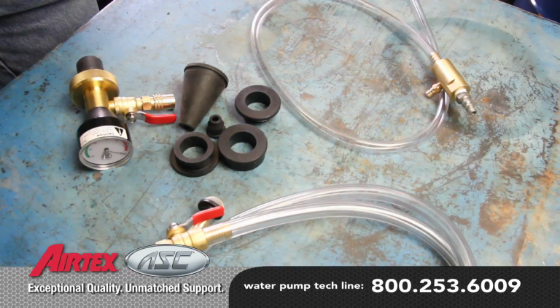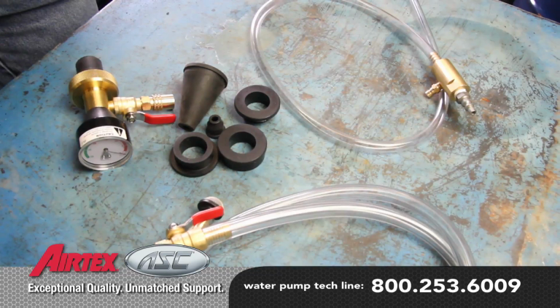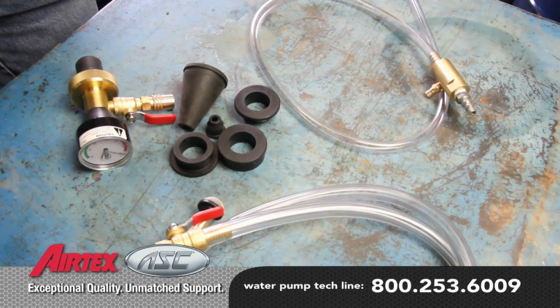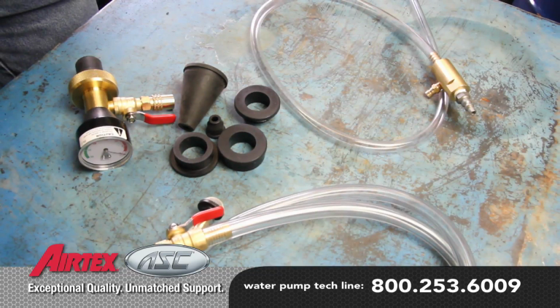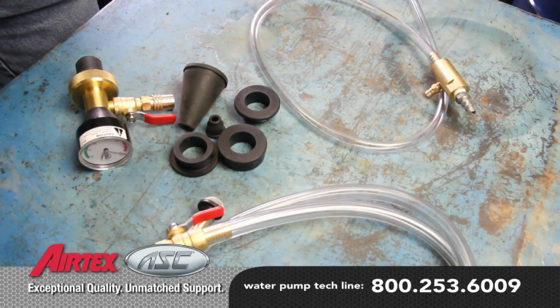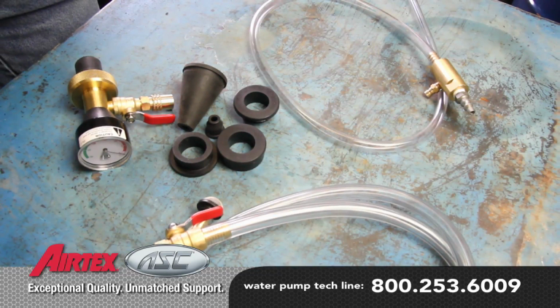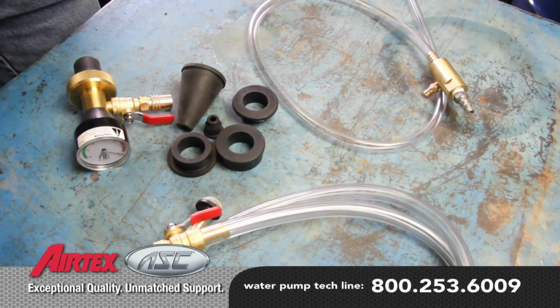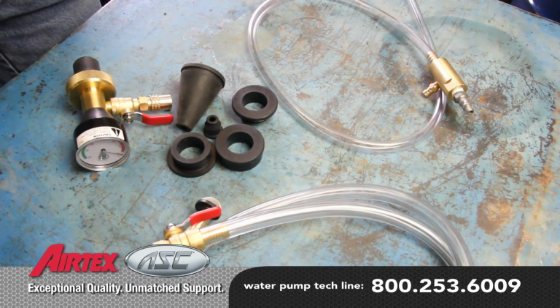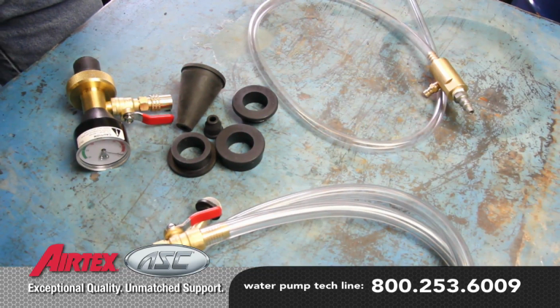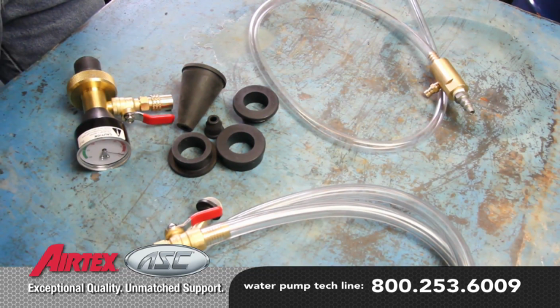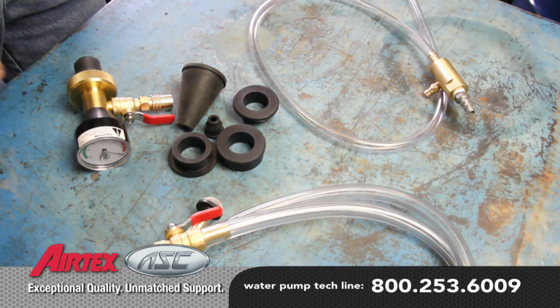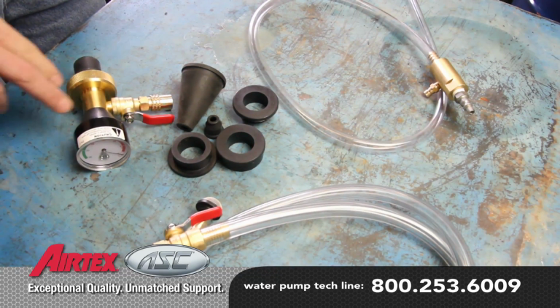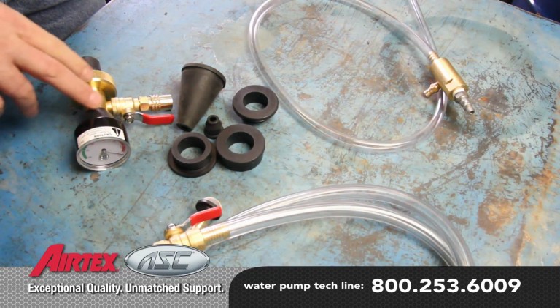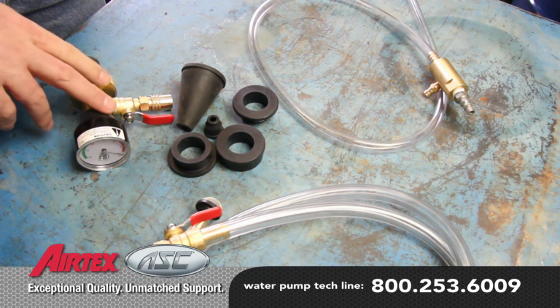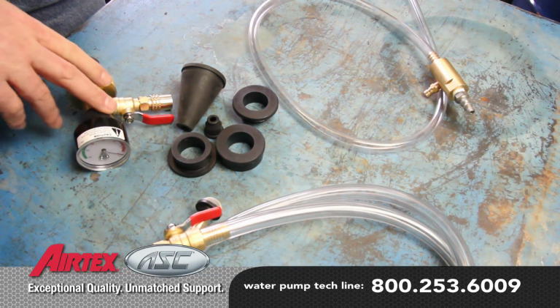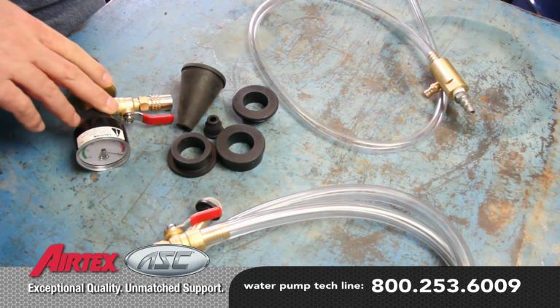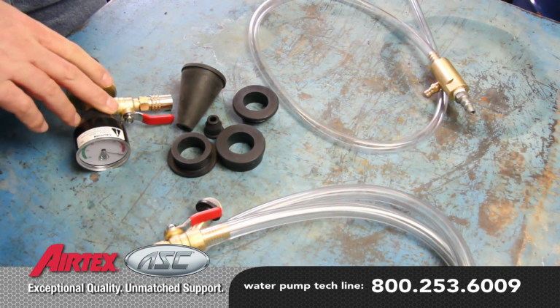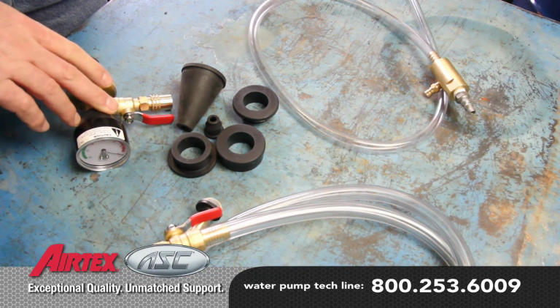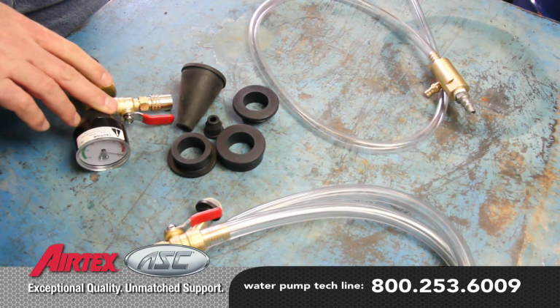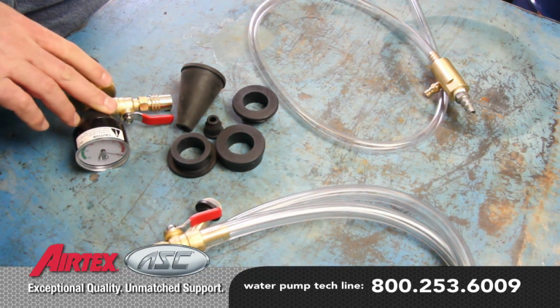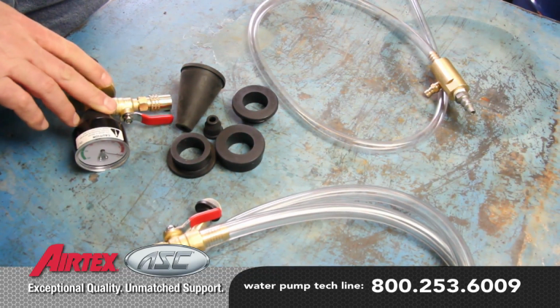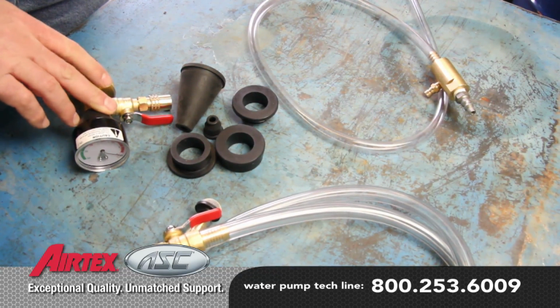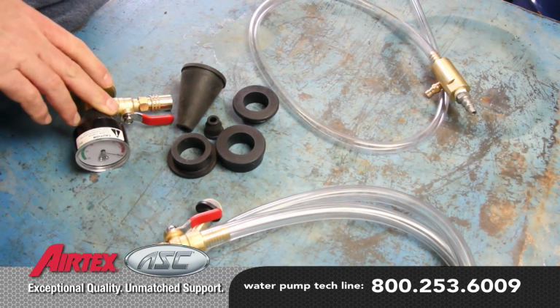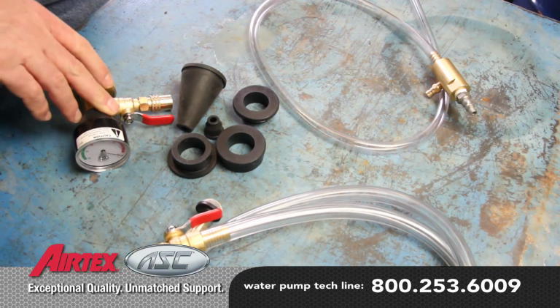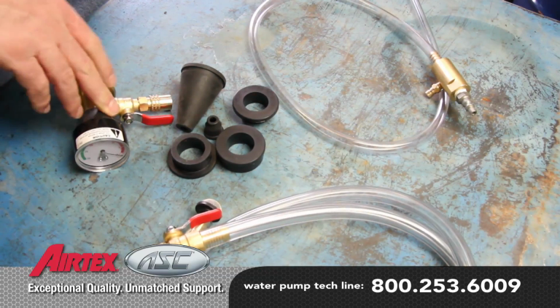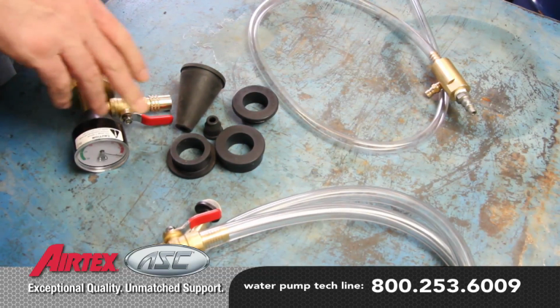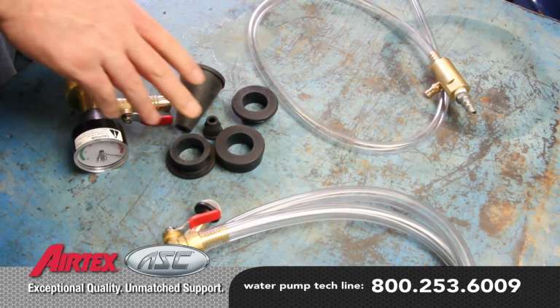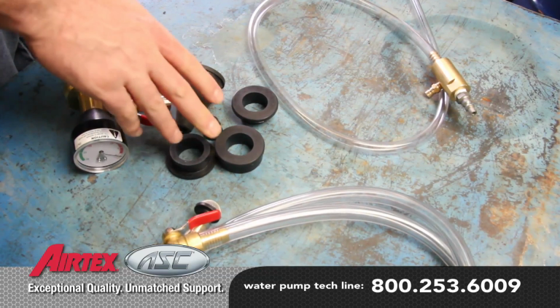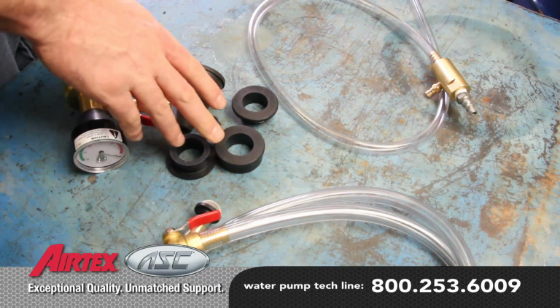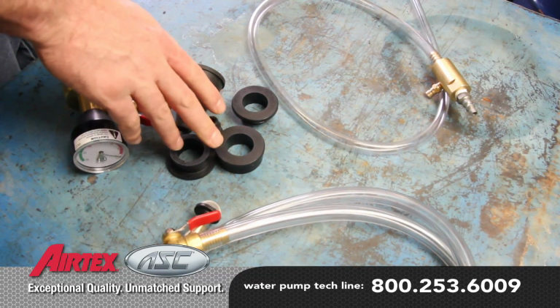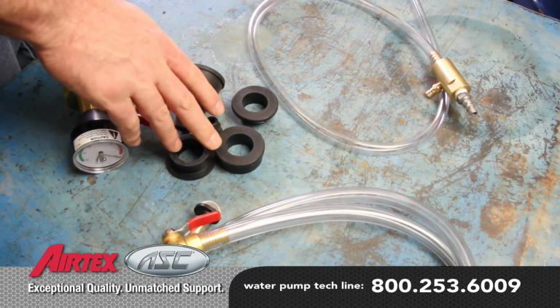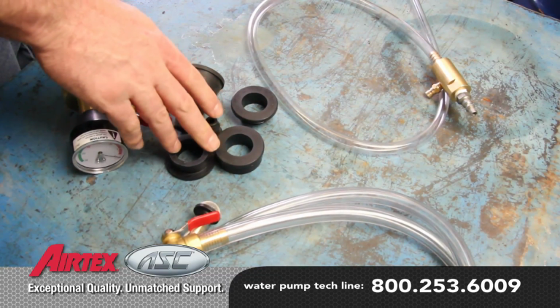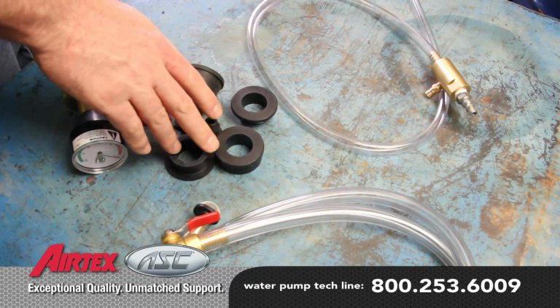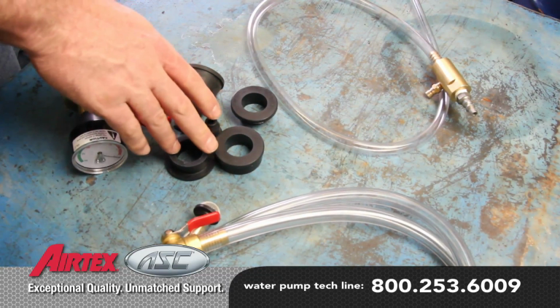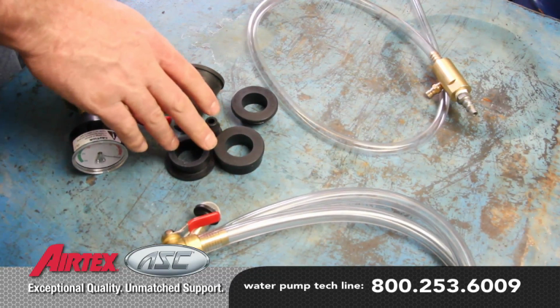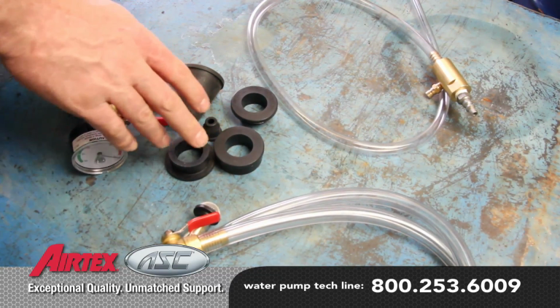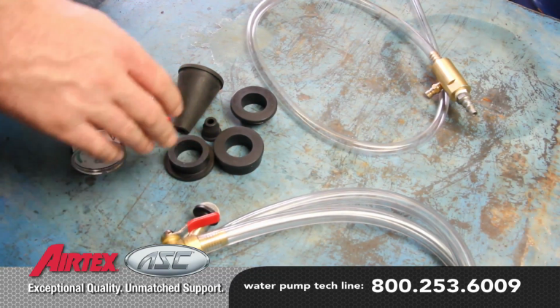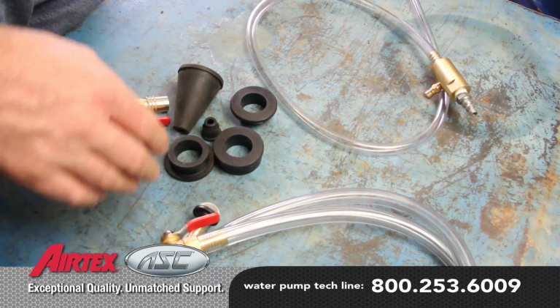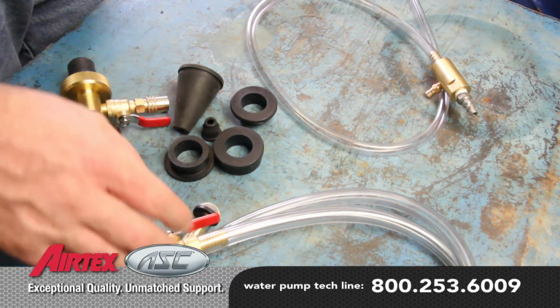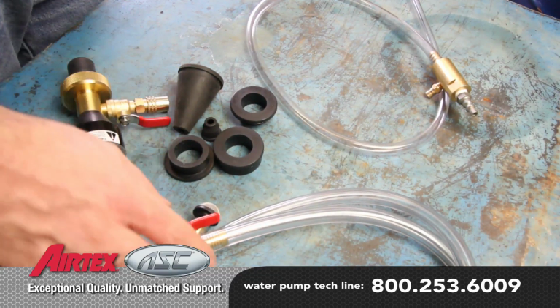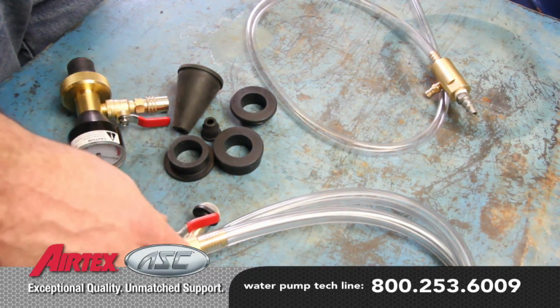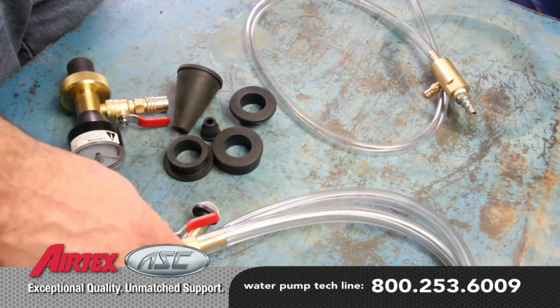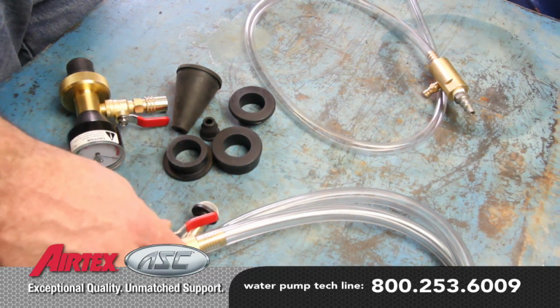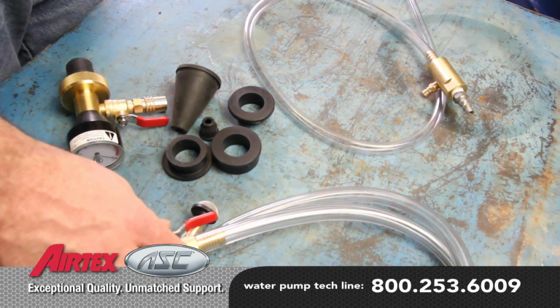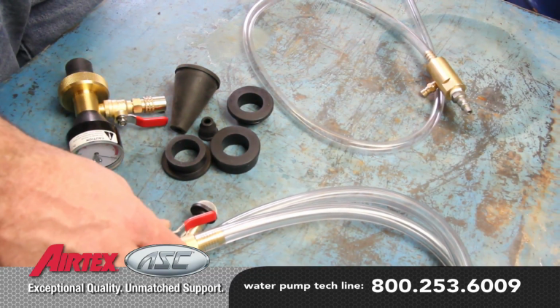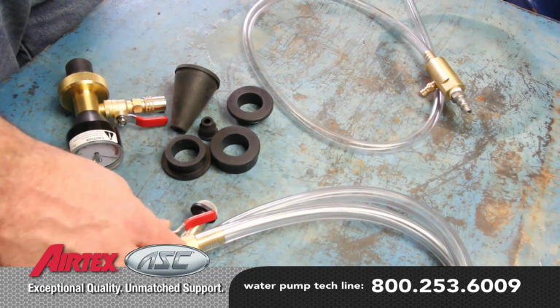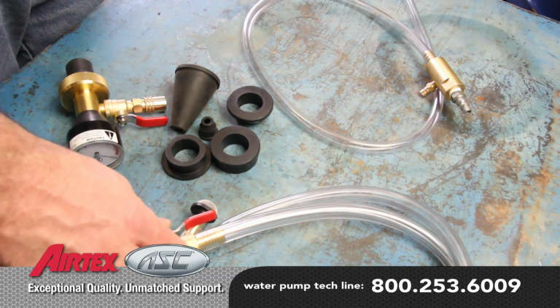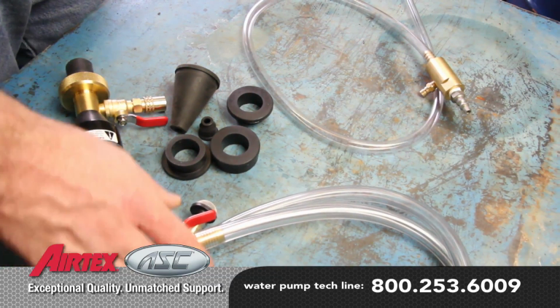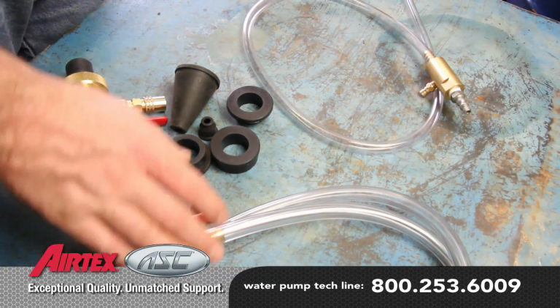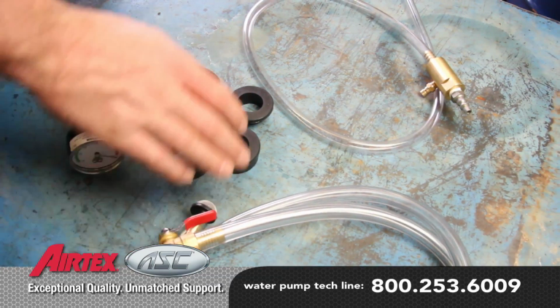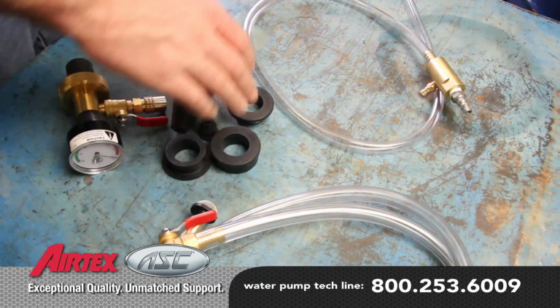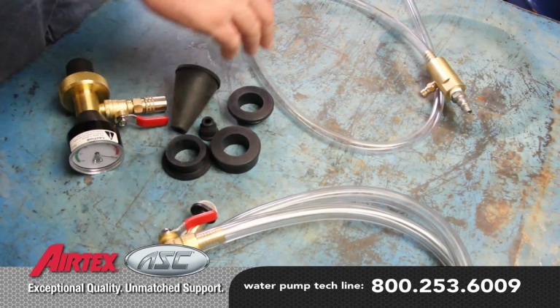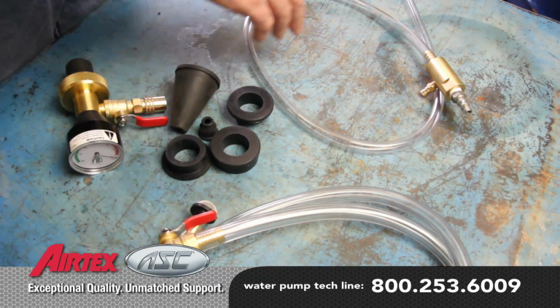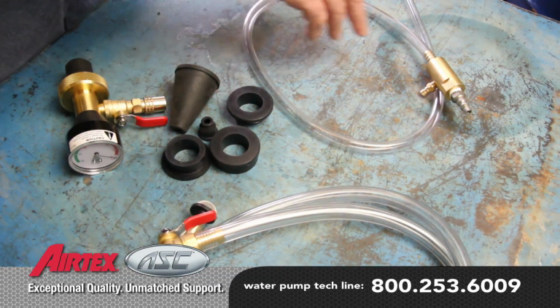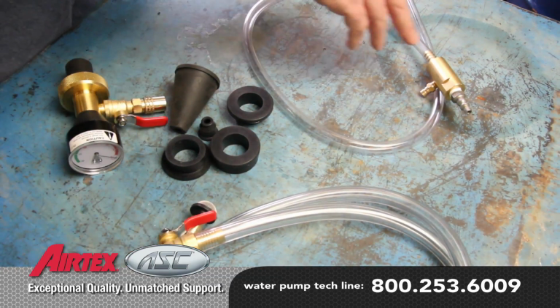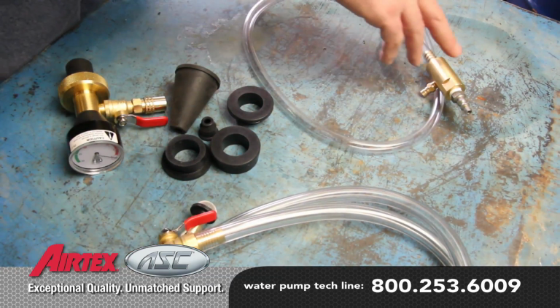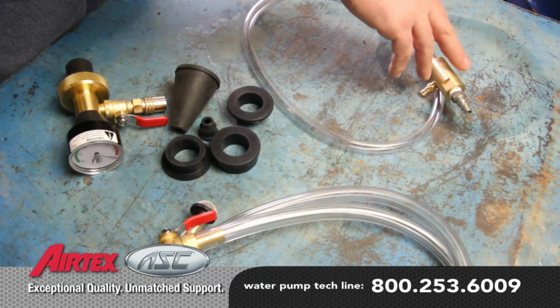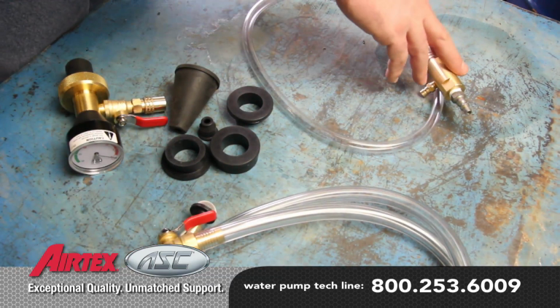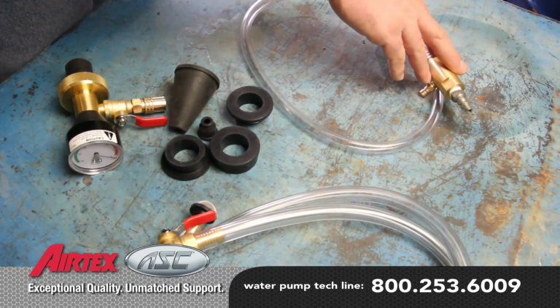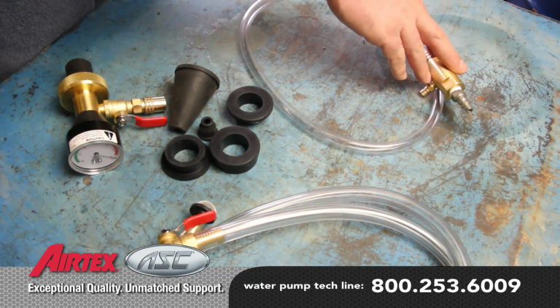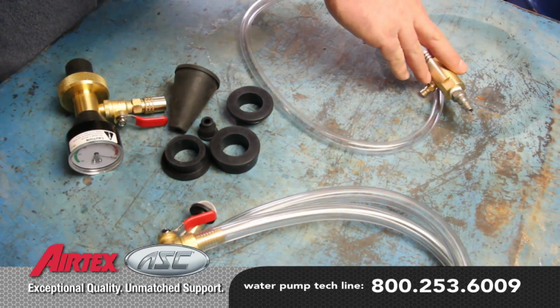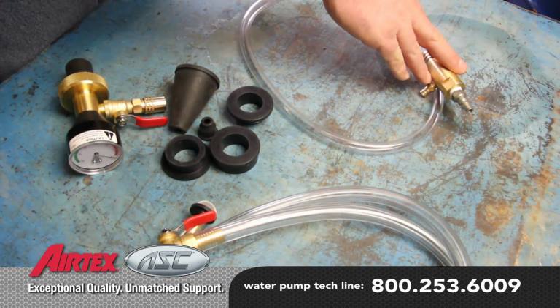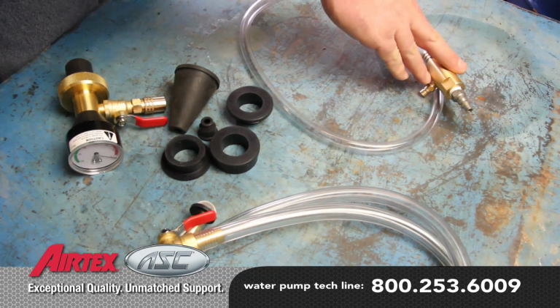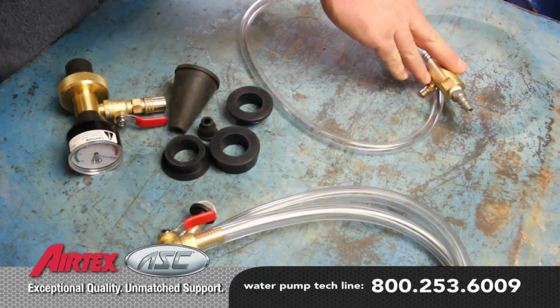A vacuum tool comes with a gauge assembly, multiple adapters, a refill hose, and the evacuation hose.